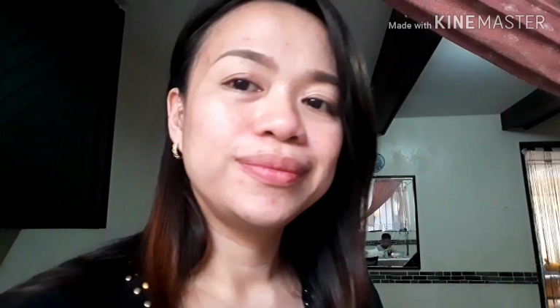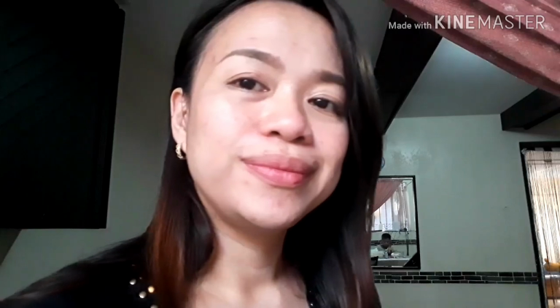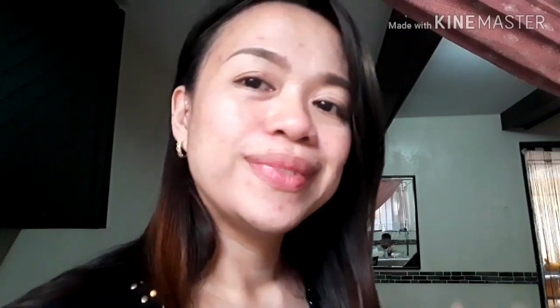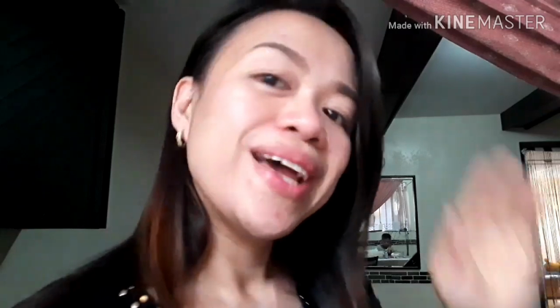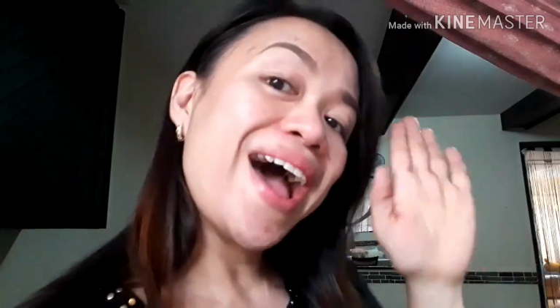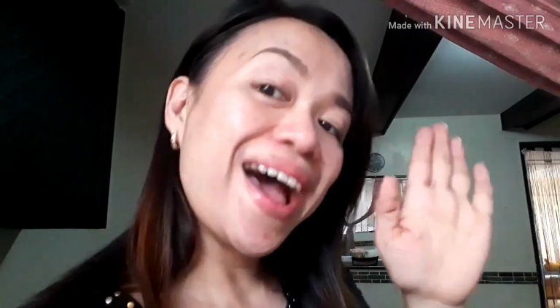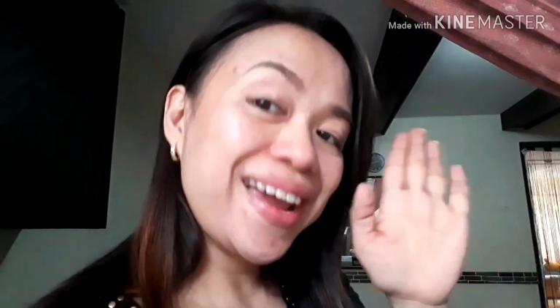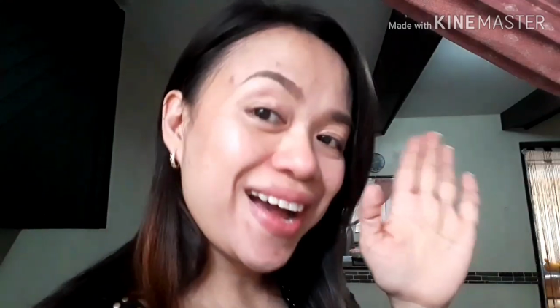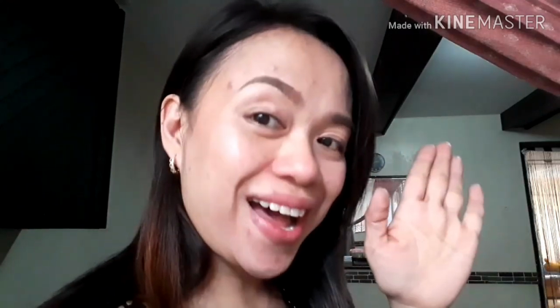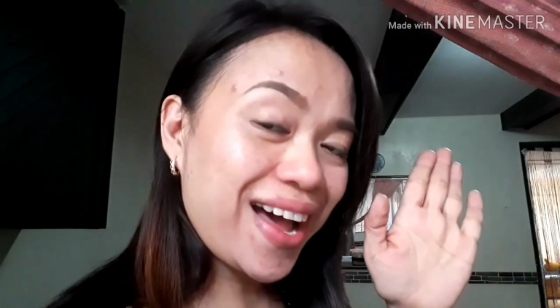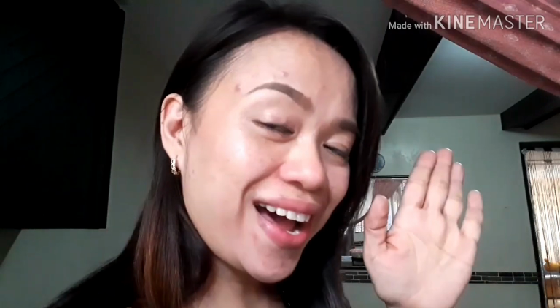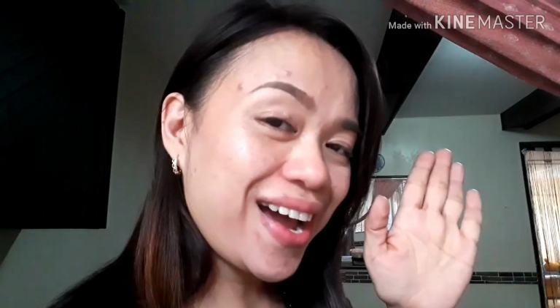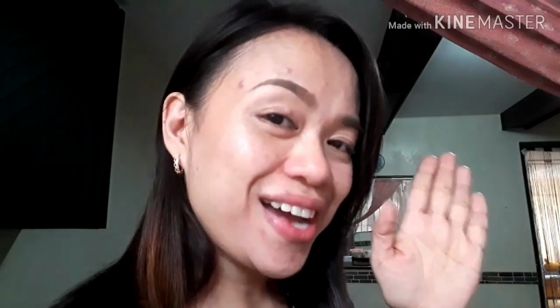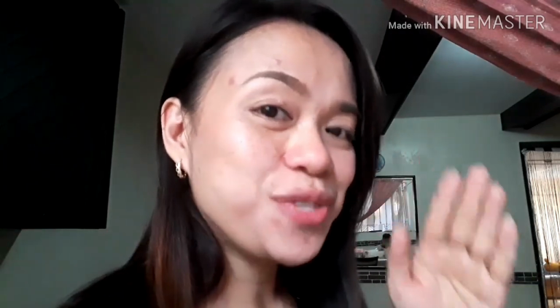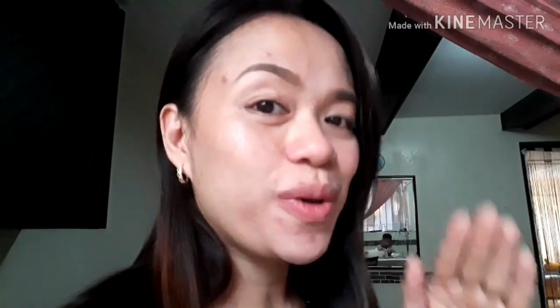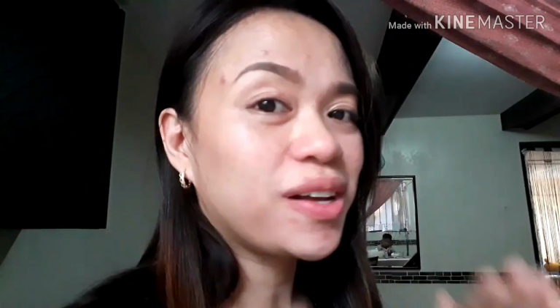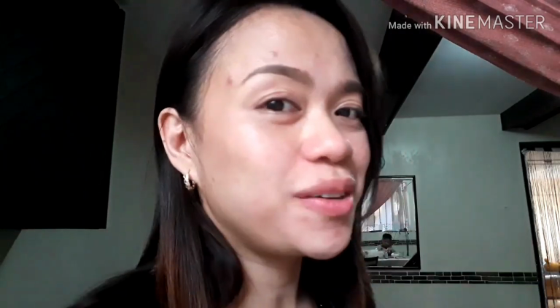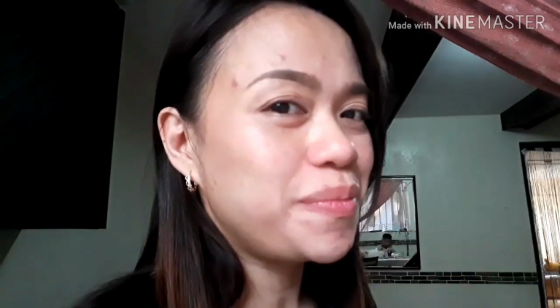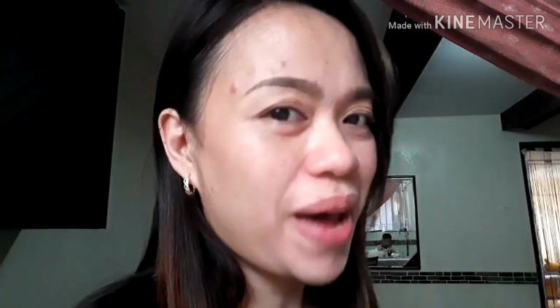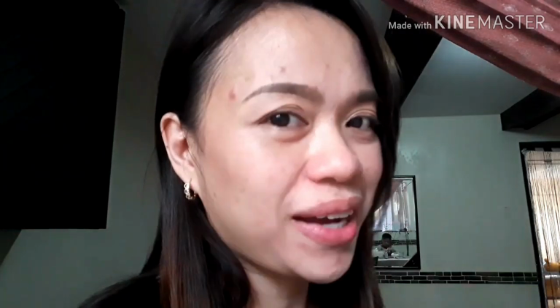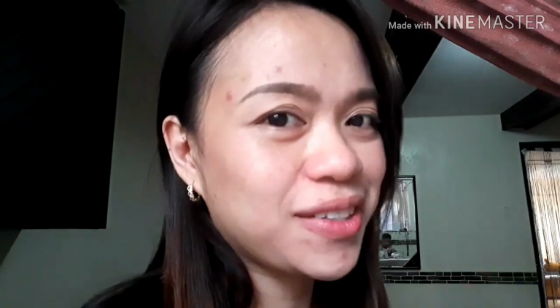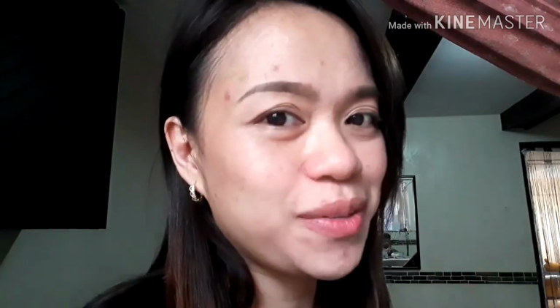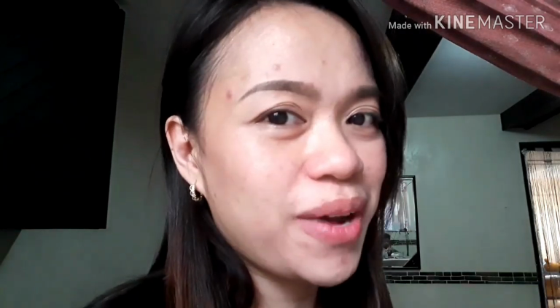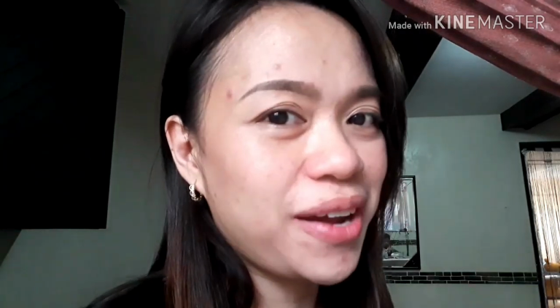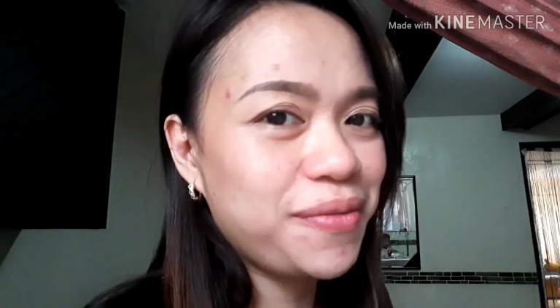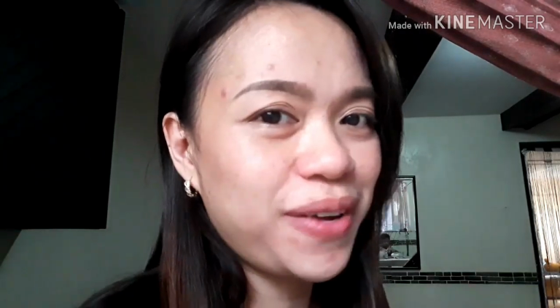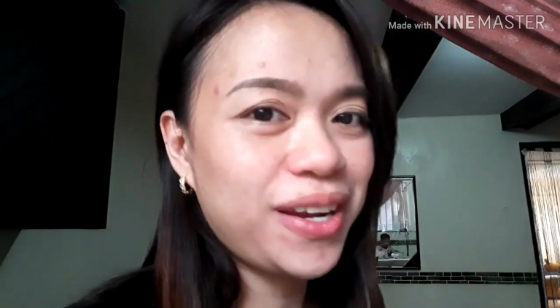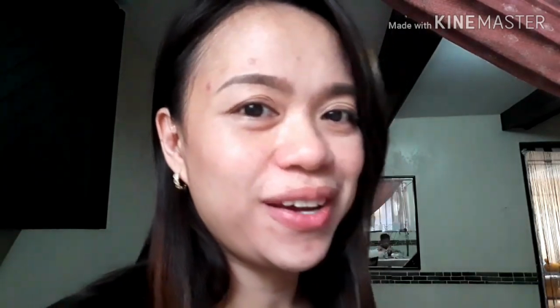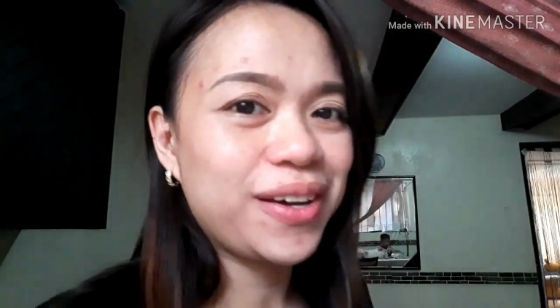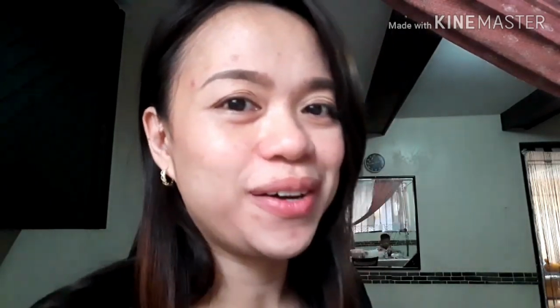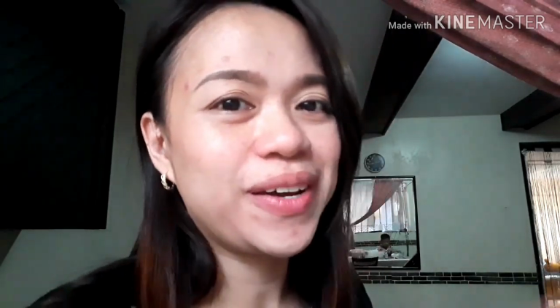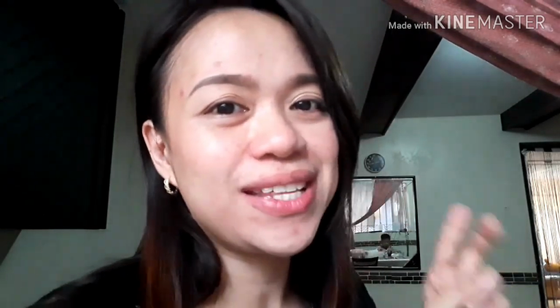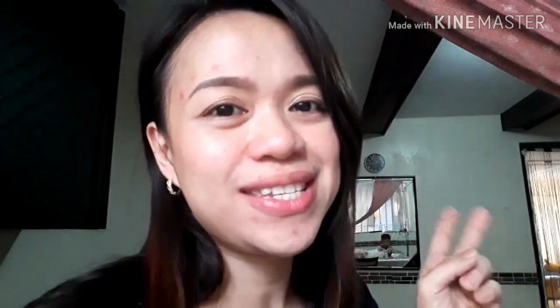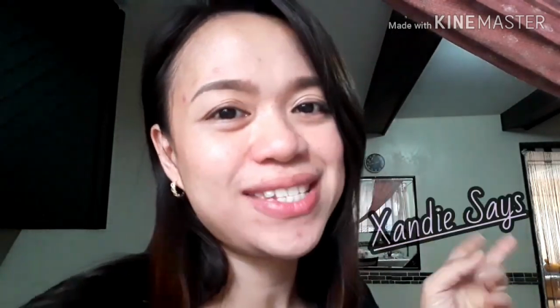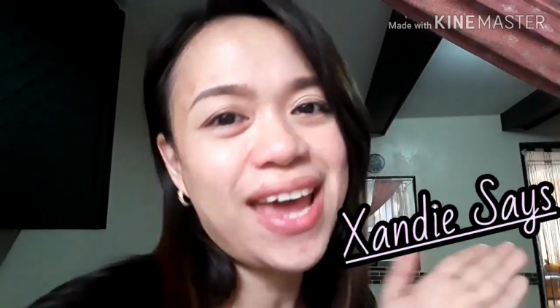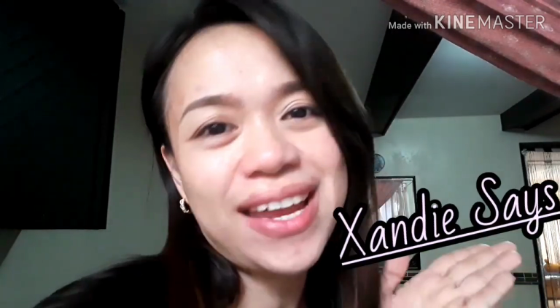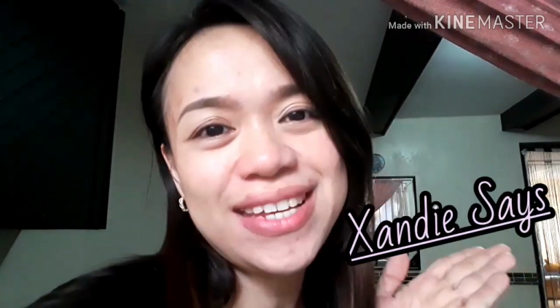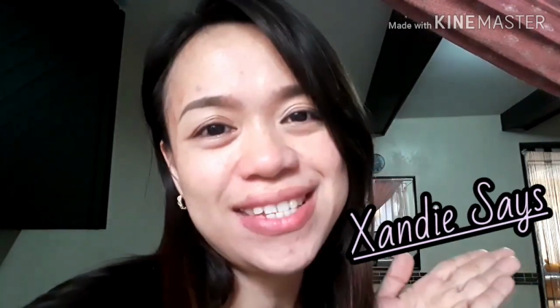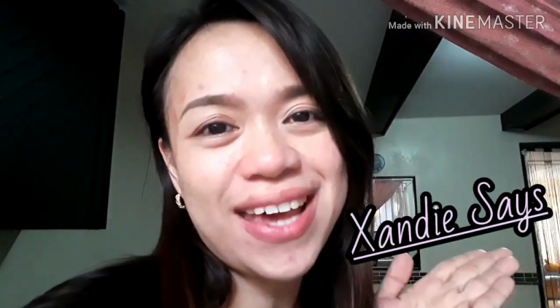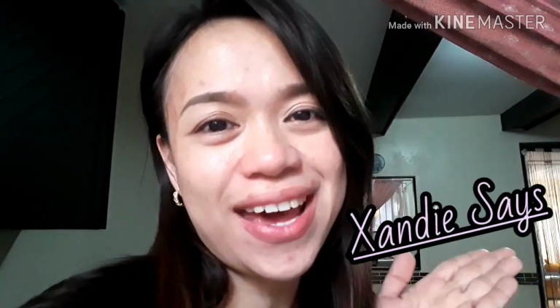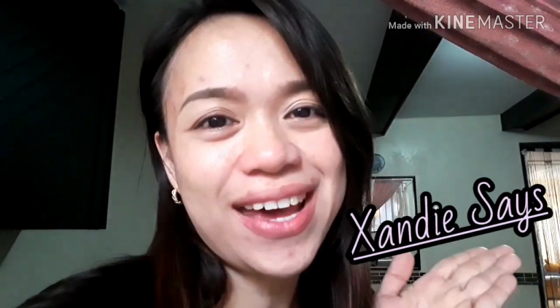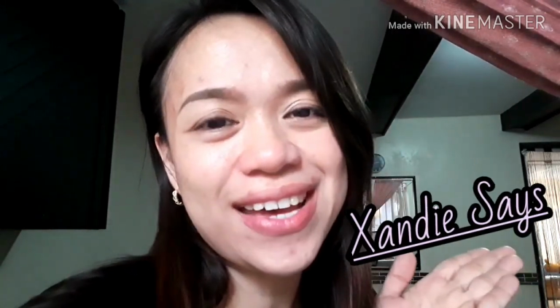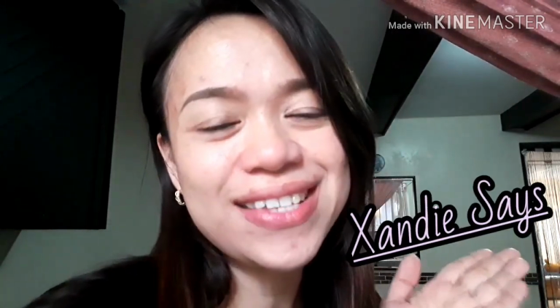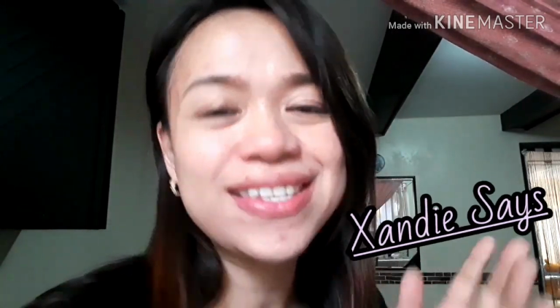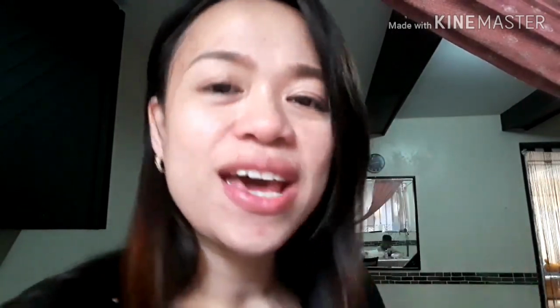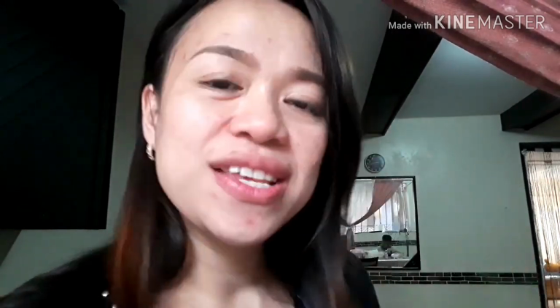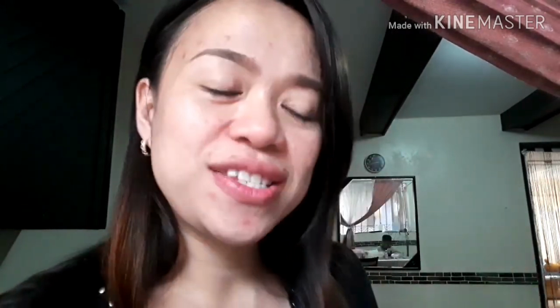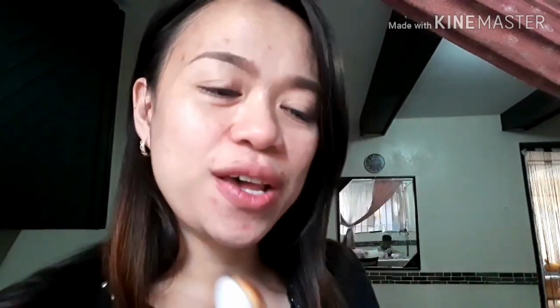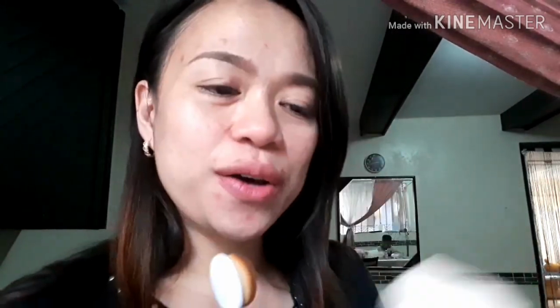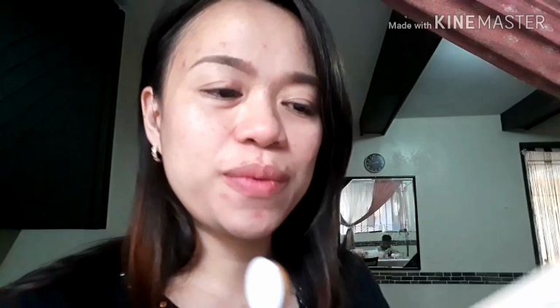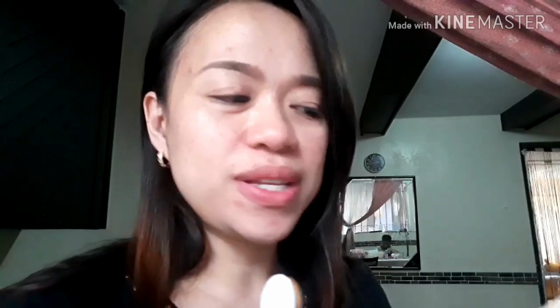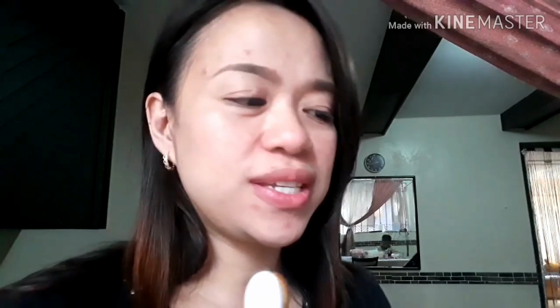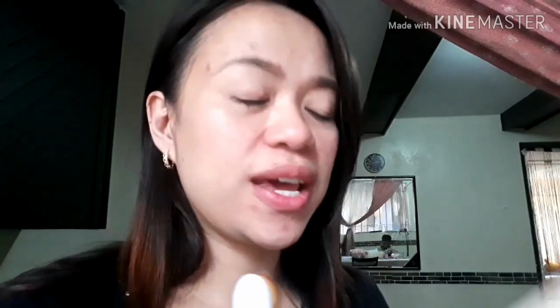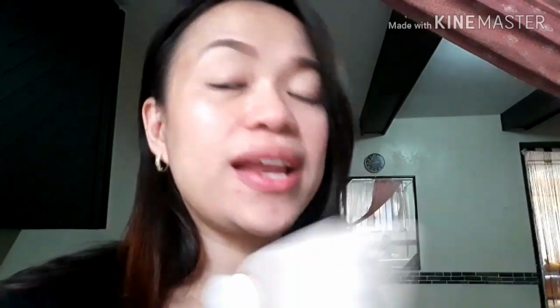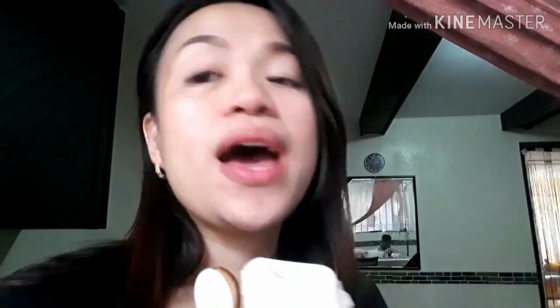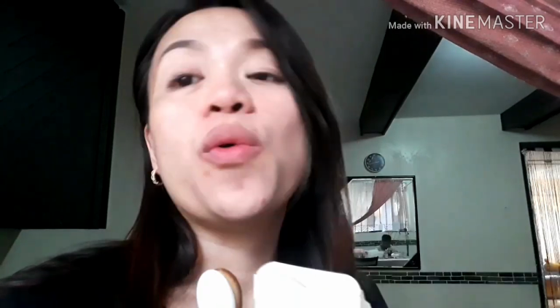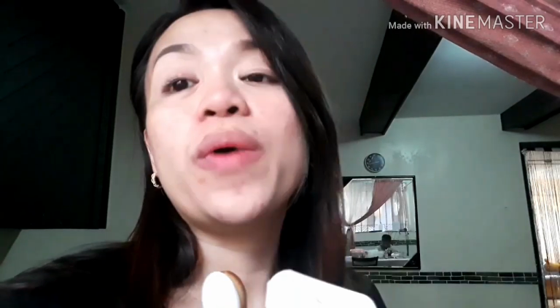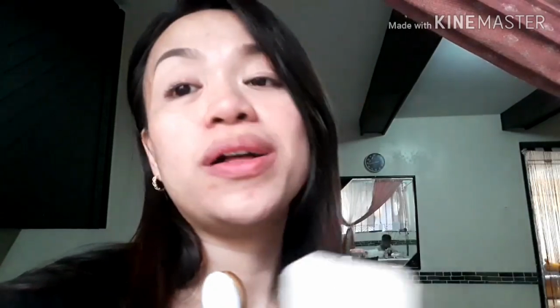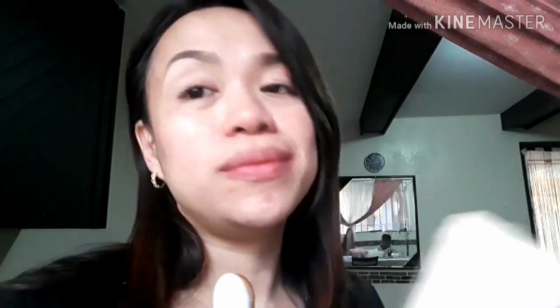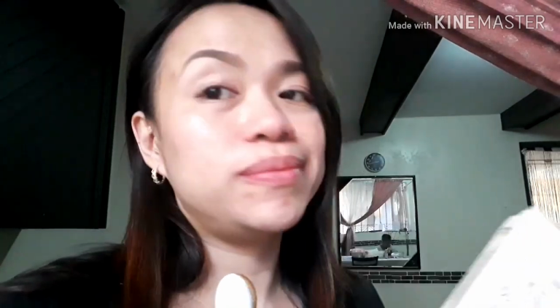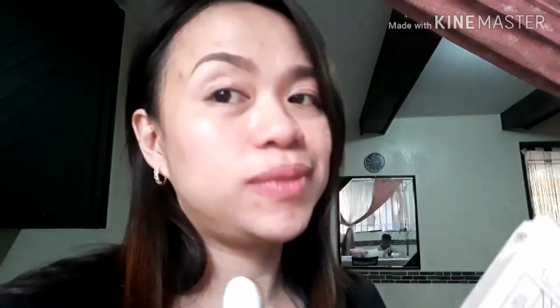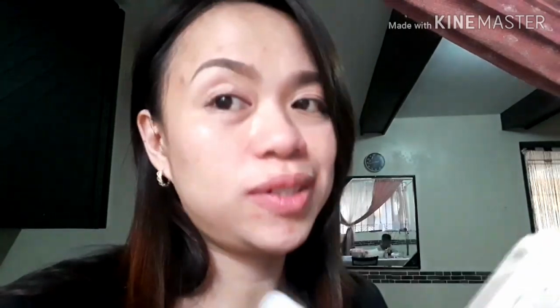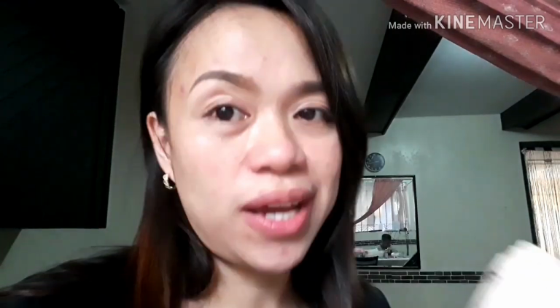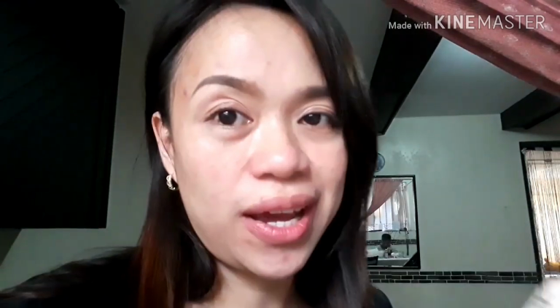Hi guys! Welcome back to my video. It's Sandy Says. So once again, well today...